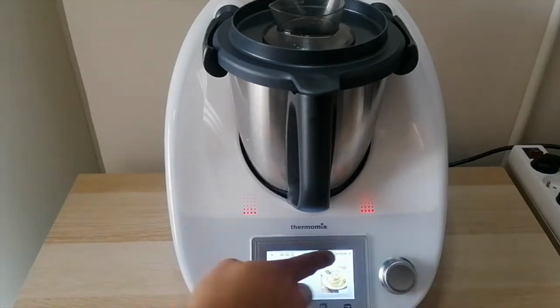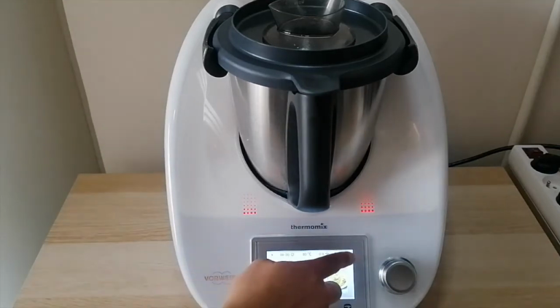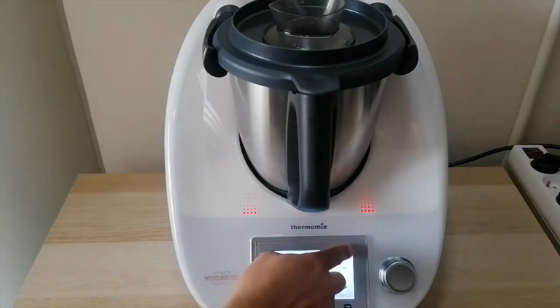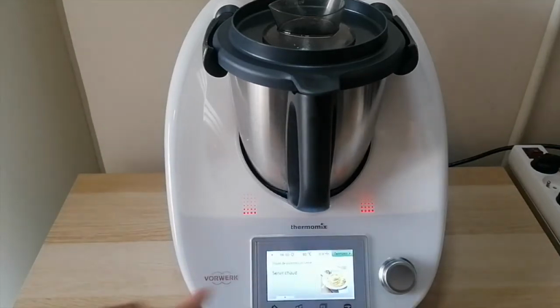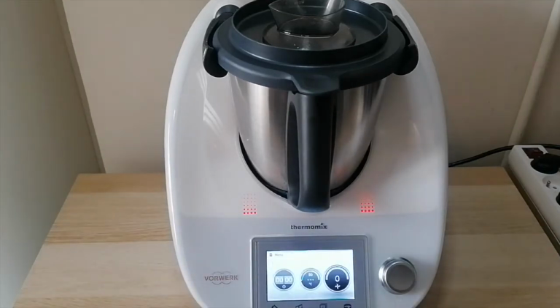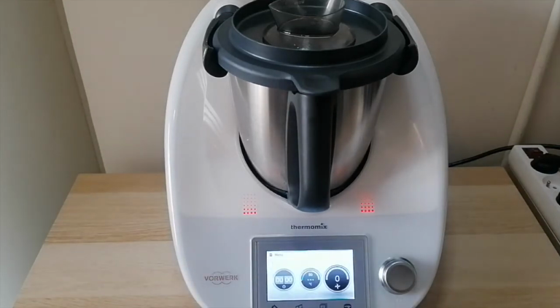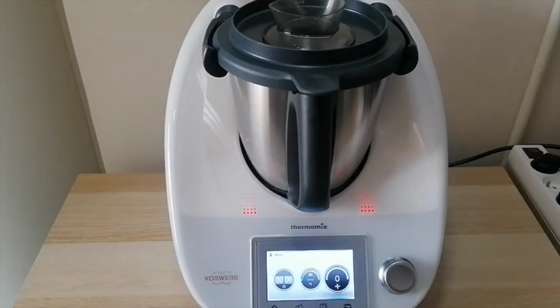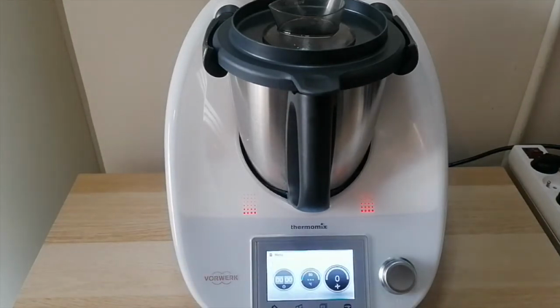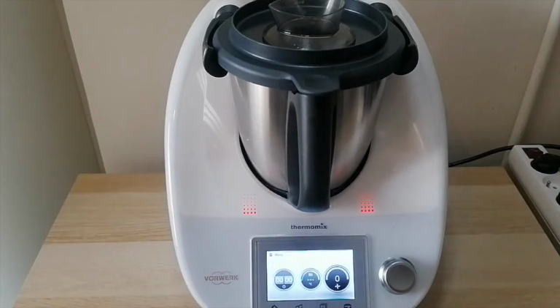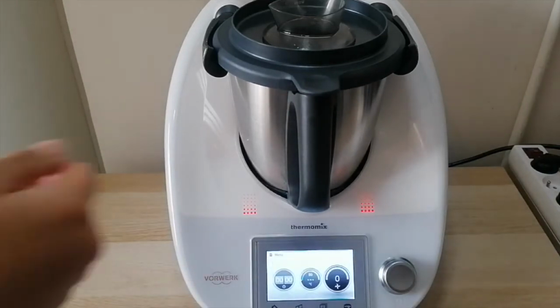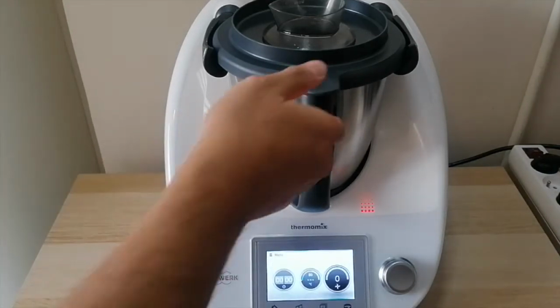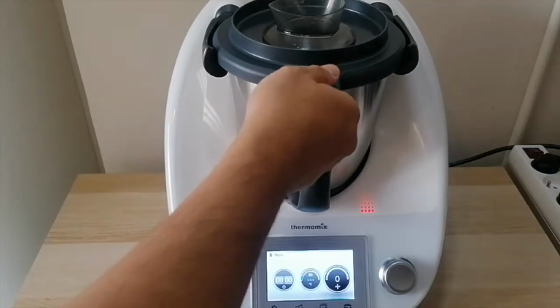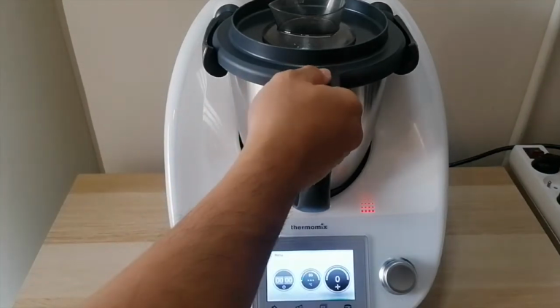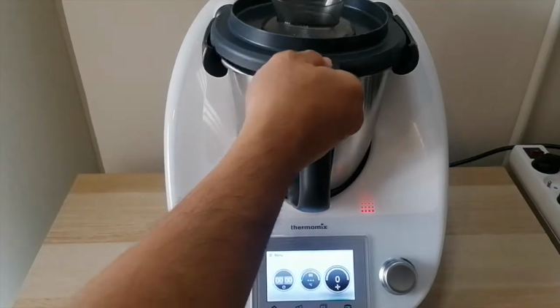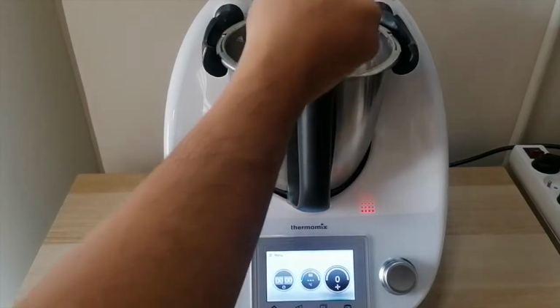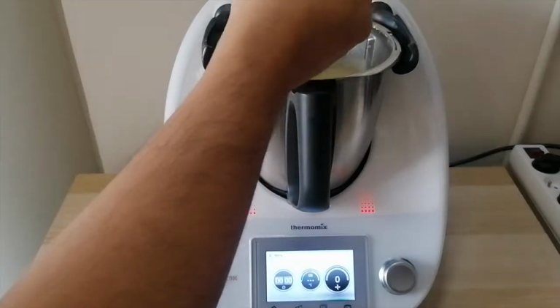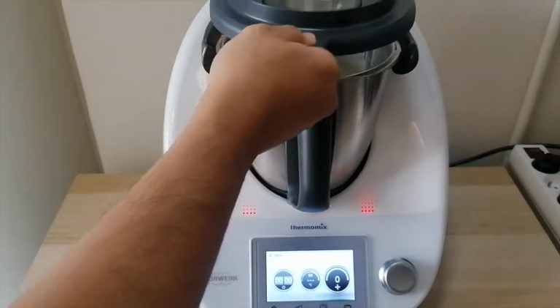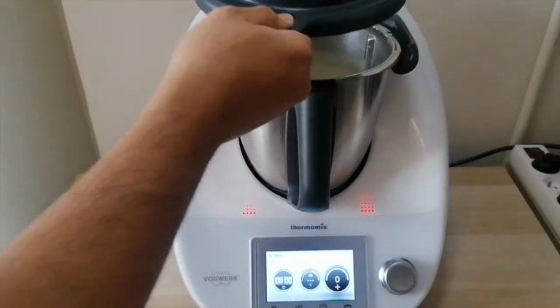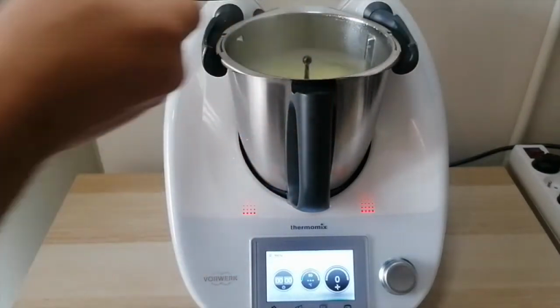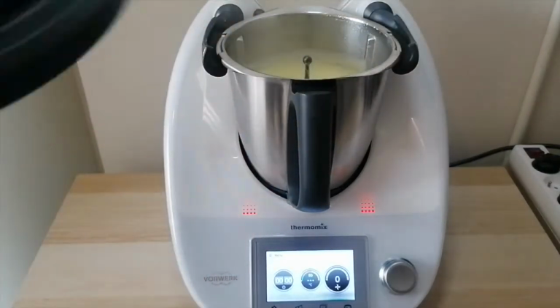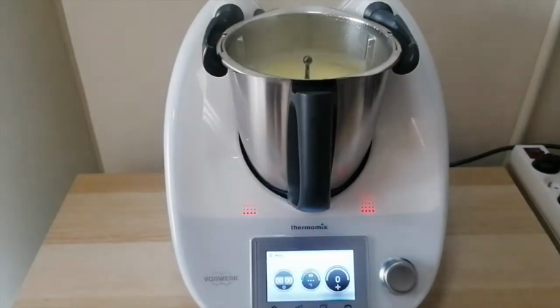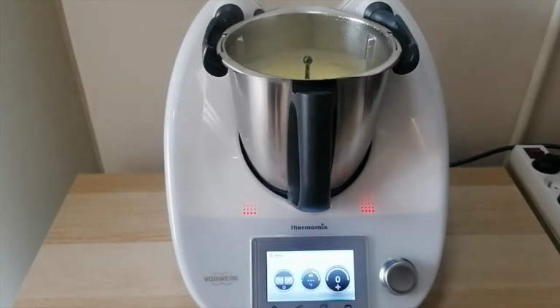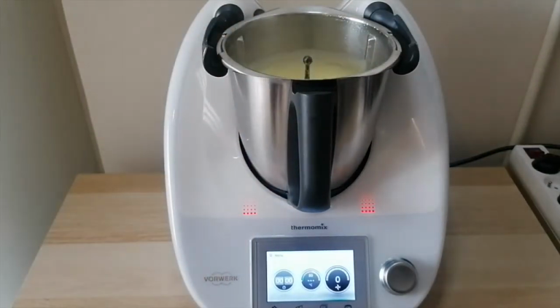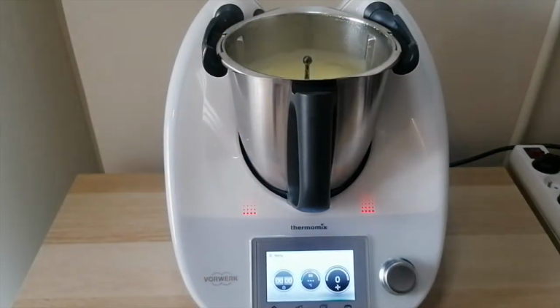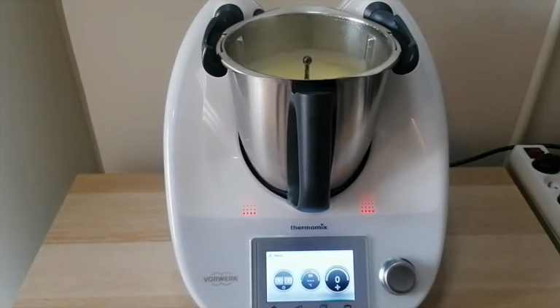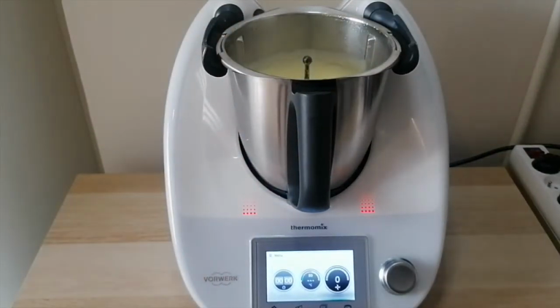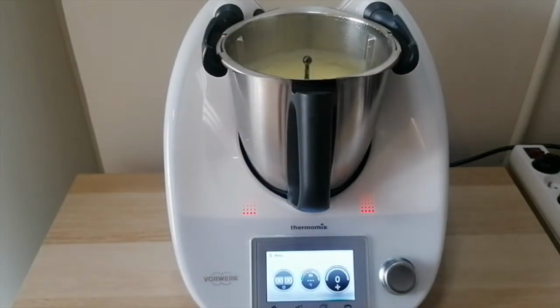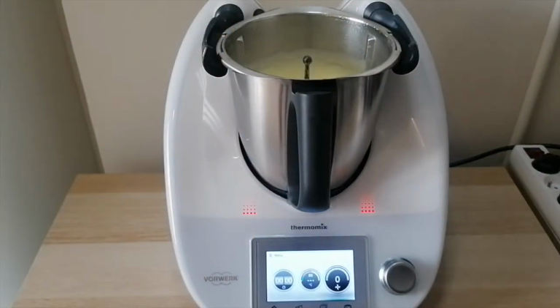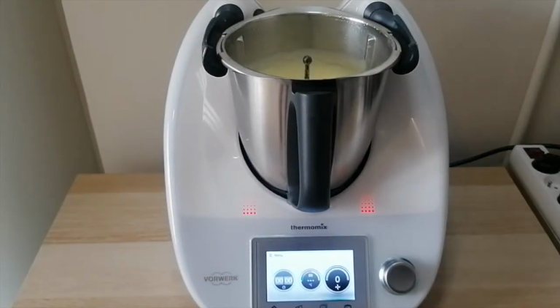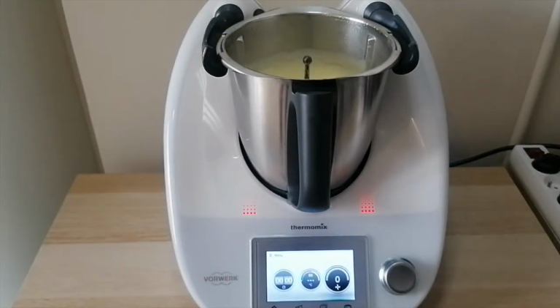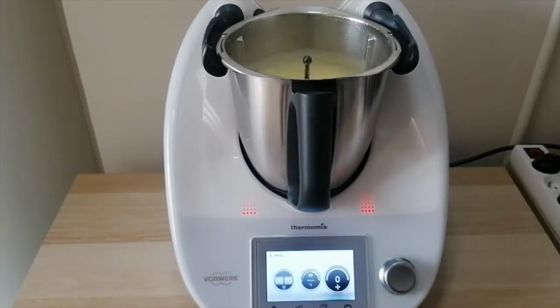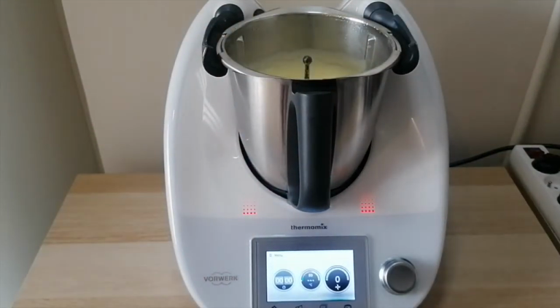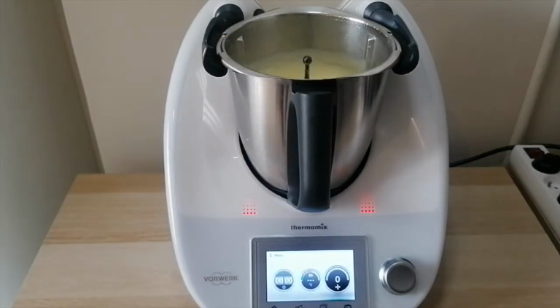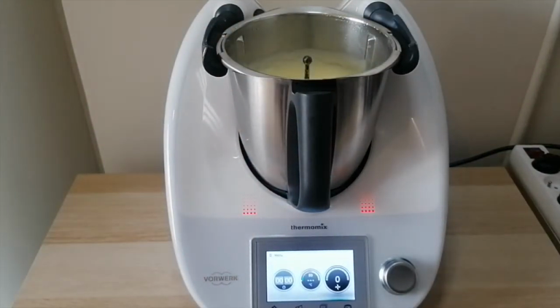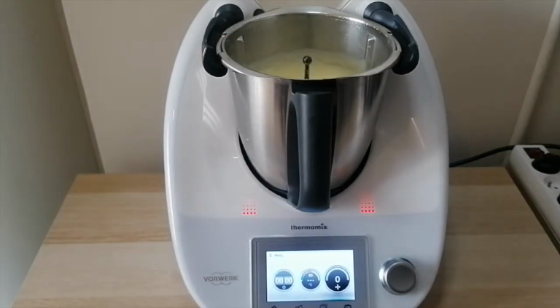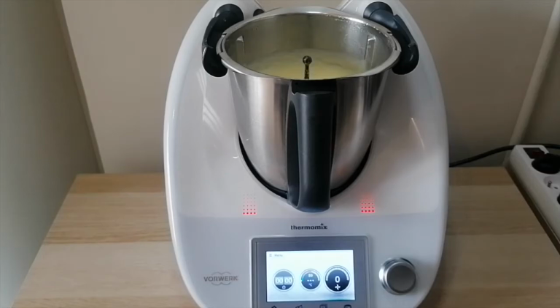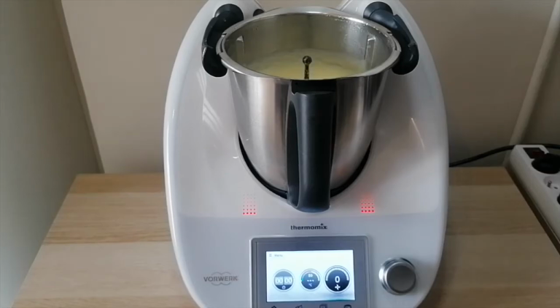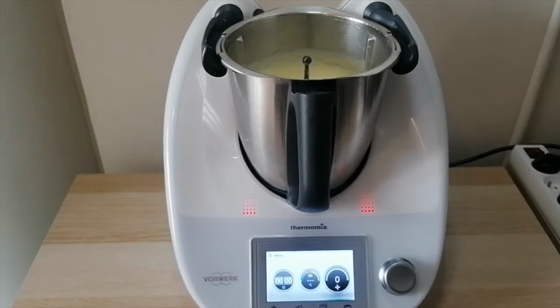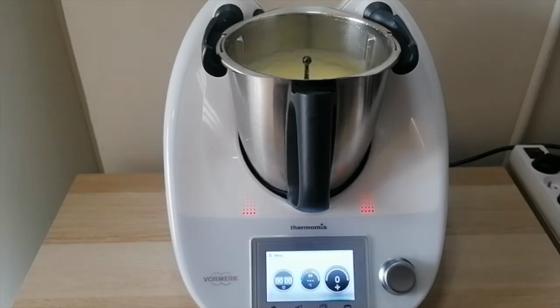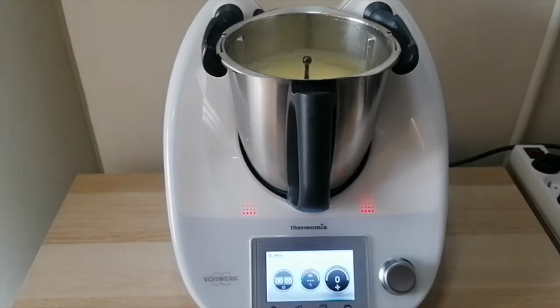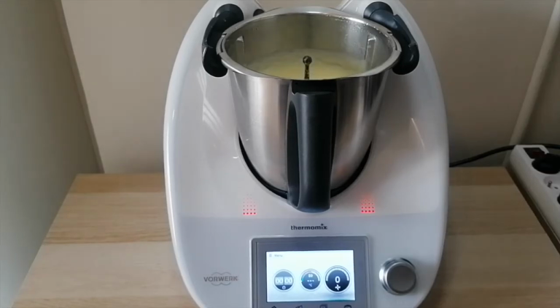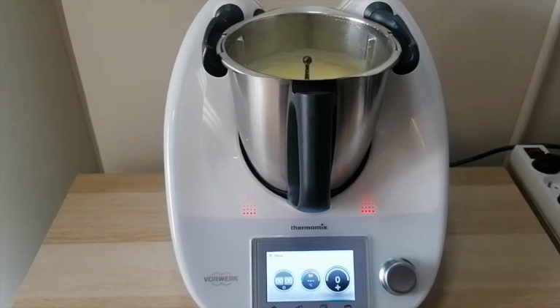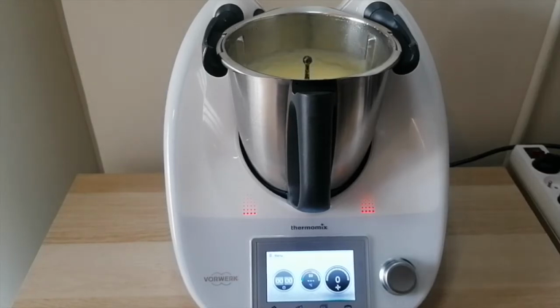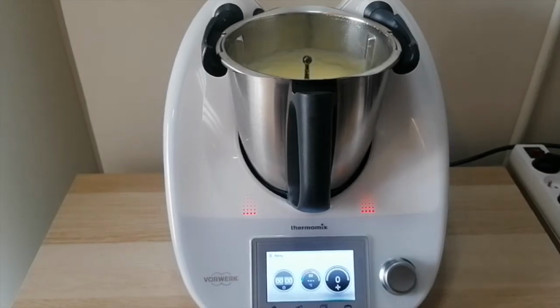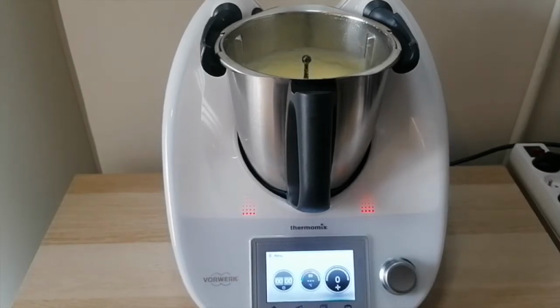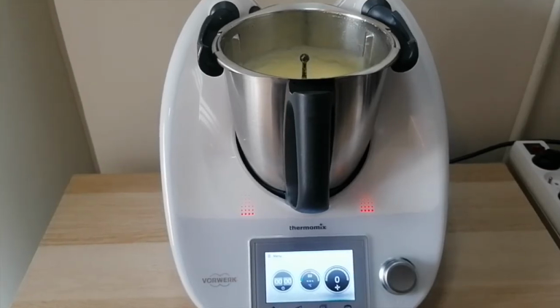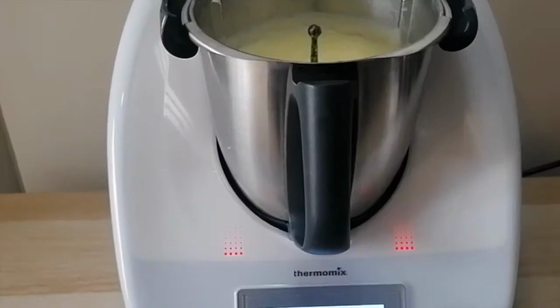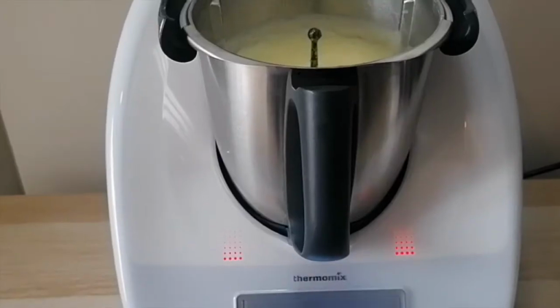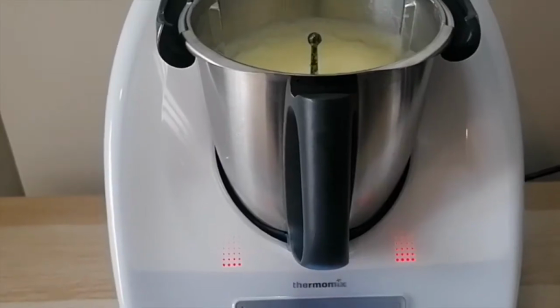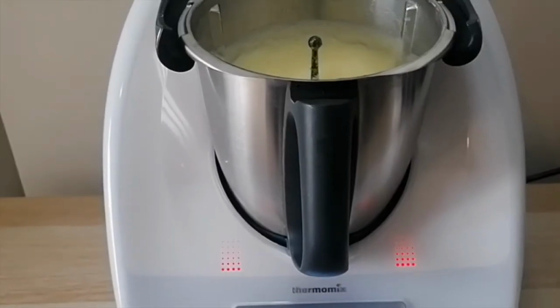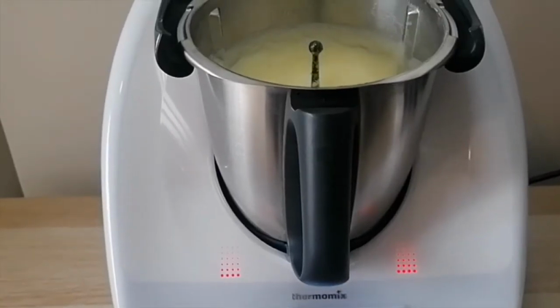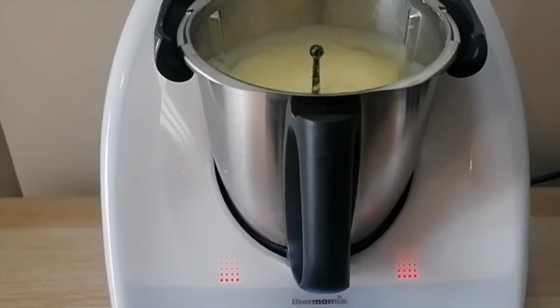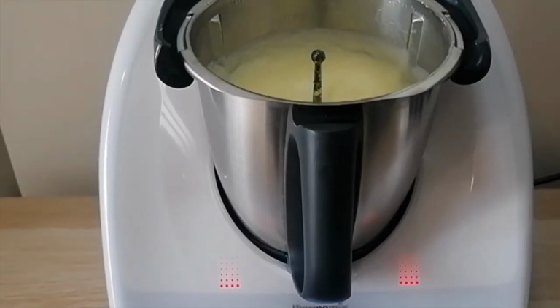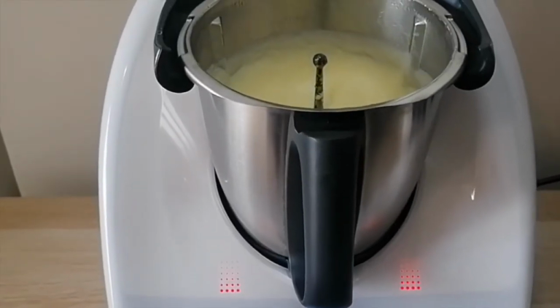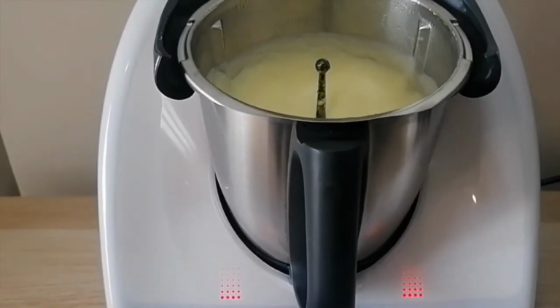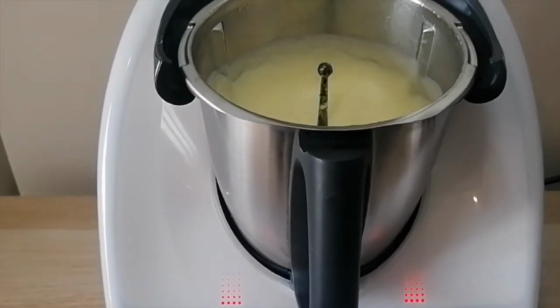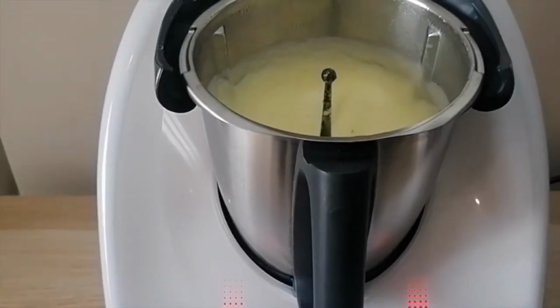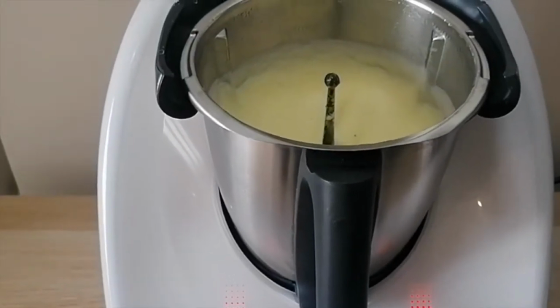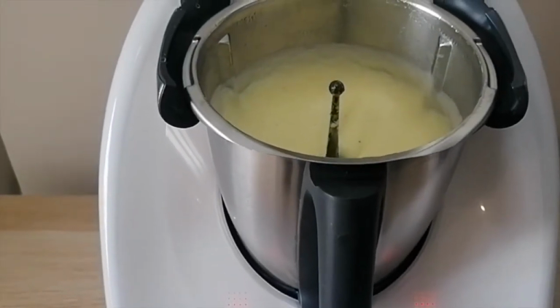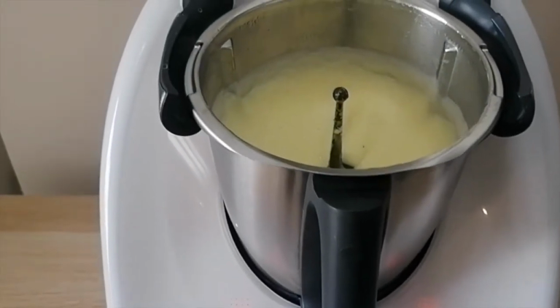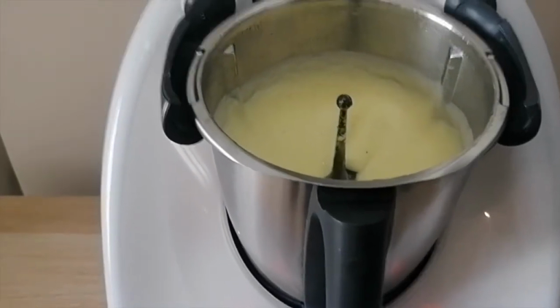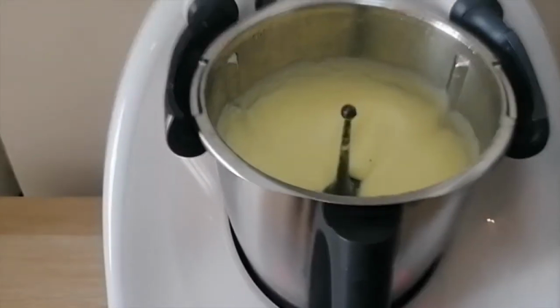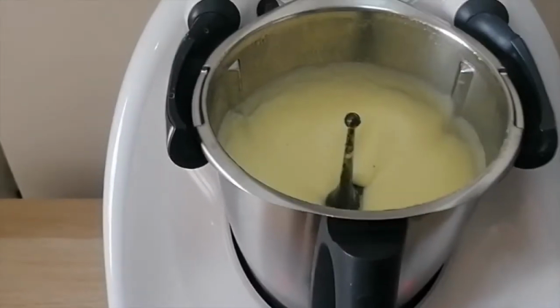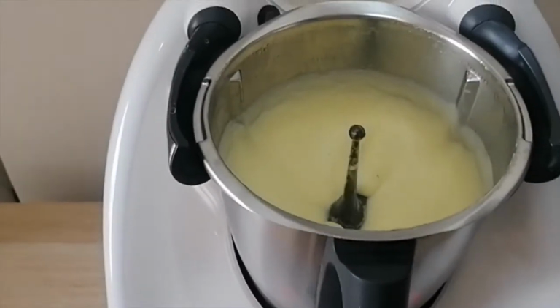Add the potatoes, add the milk, let it cook, season with salt, add the cream and nutmeg, whip — and bang, it's ready!